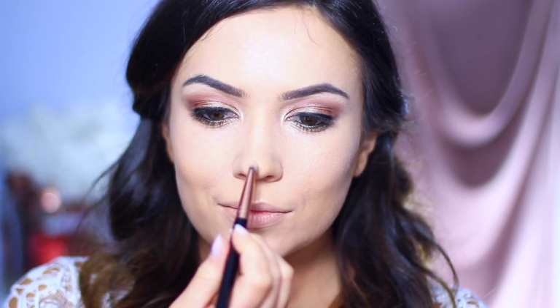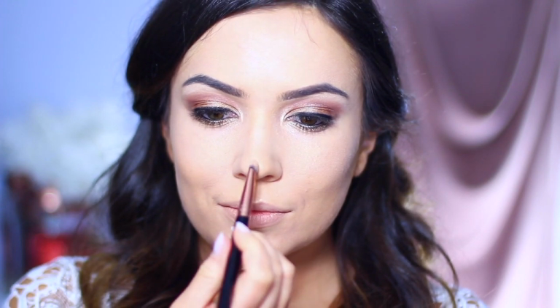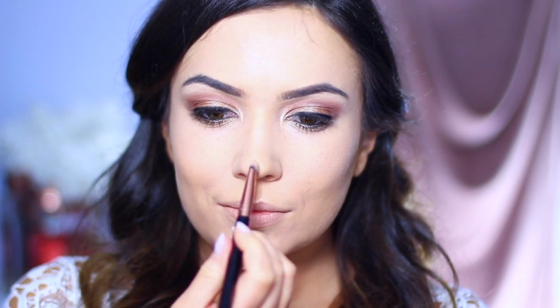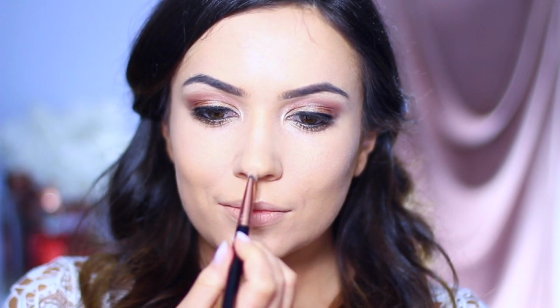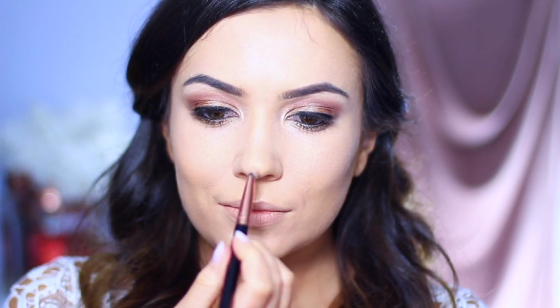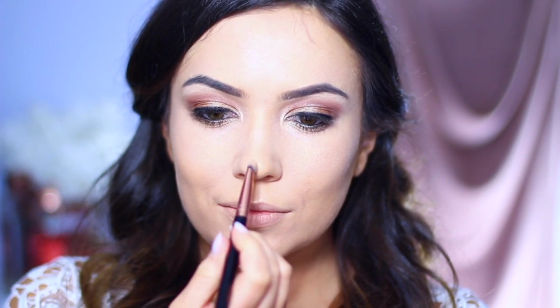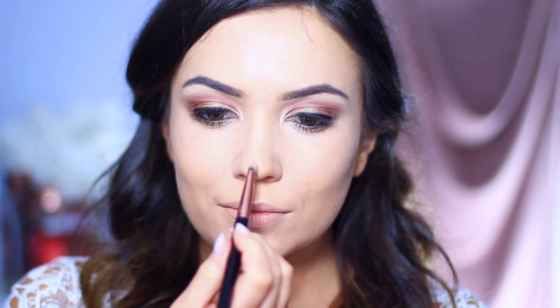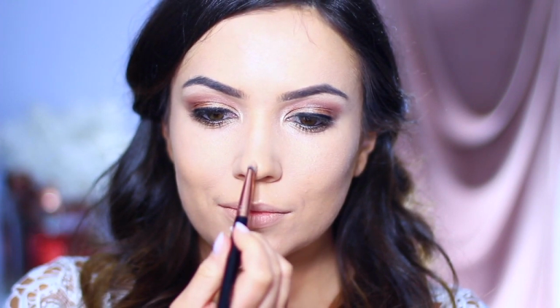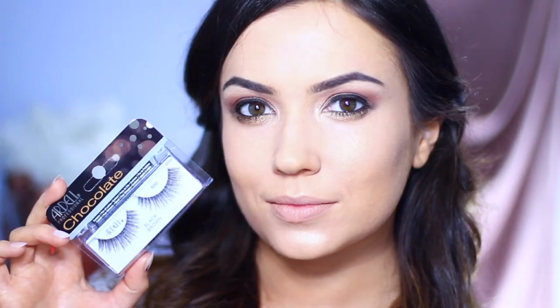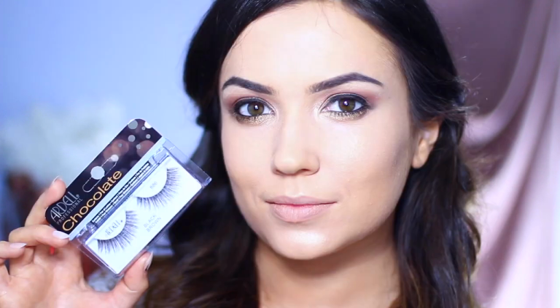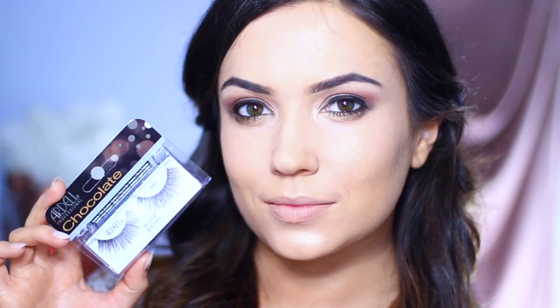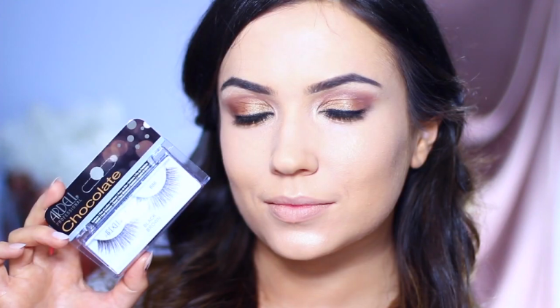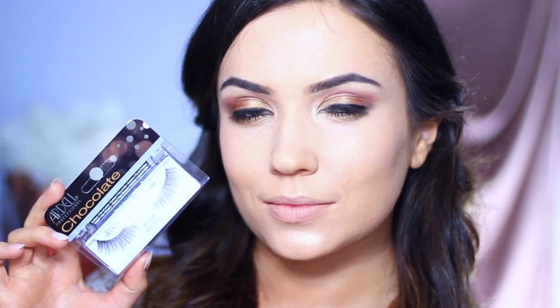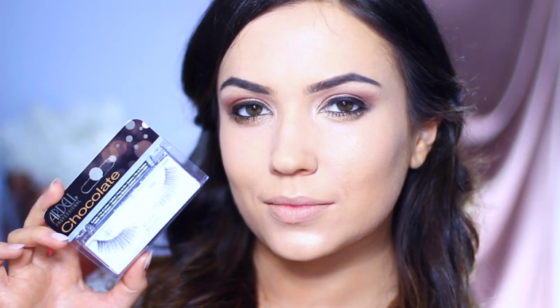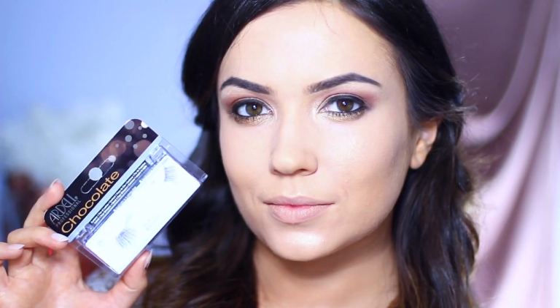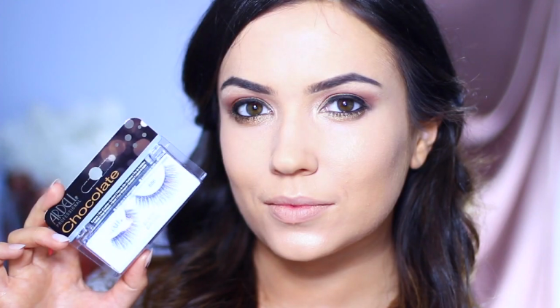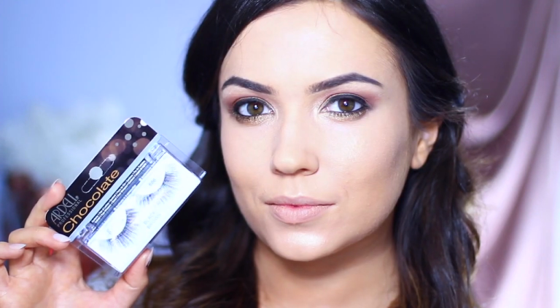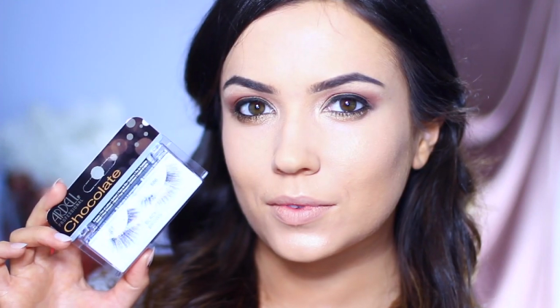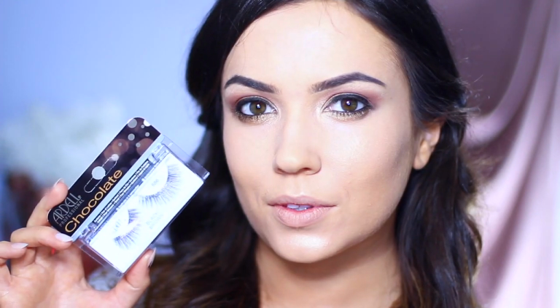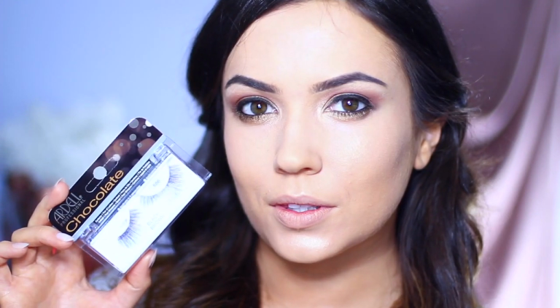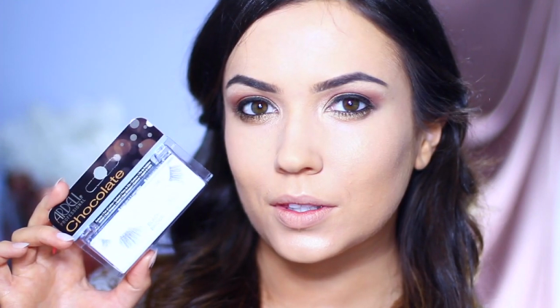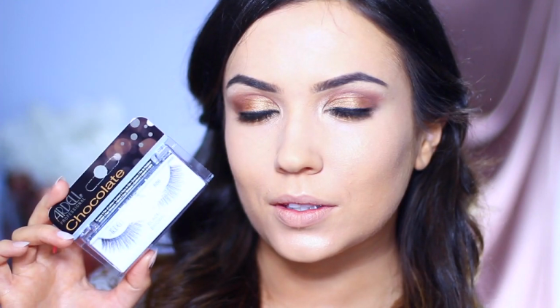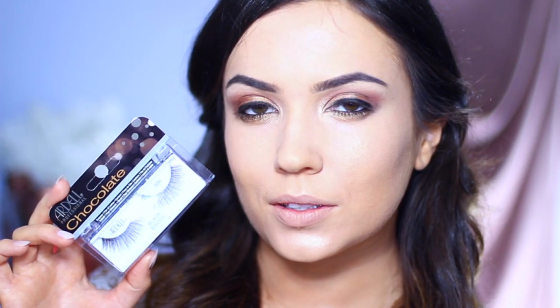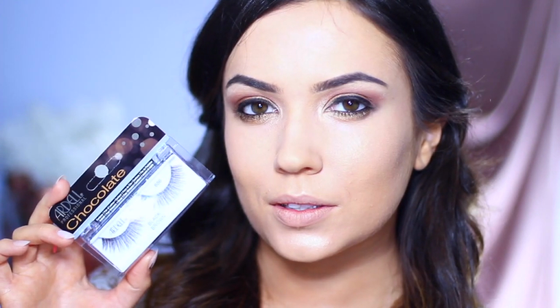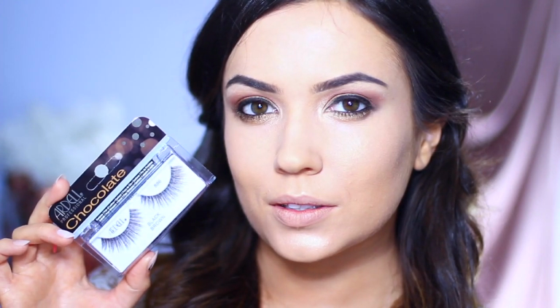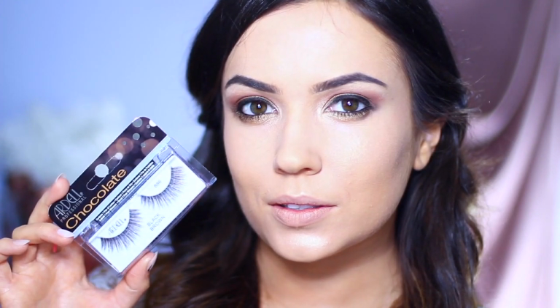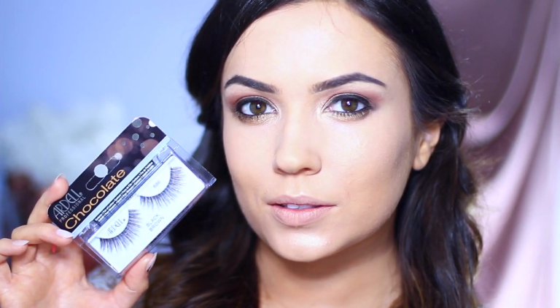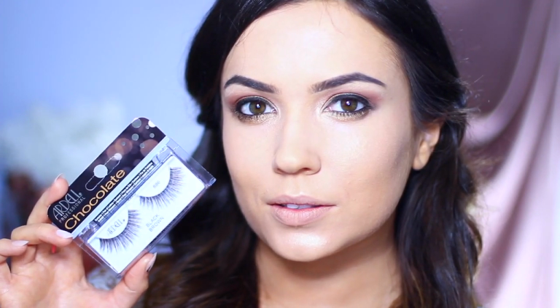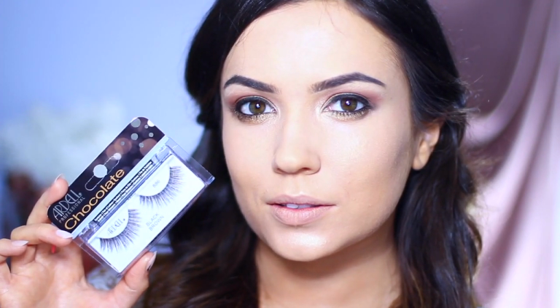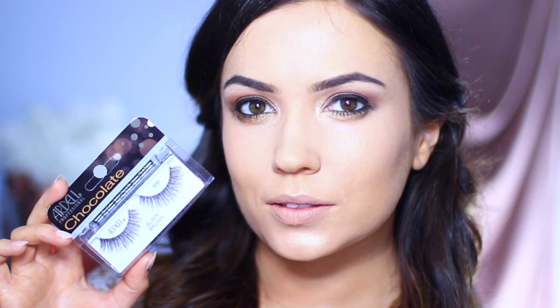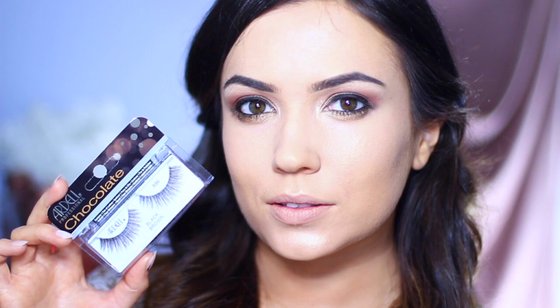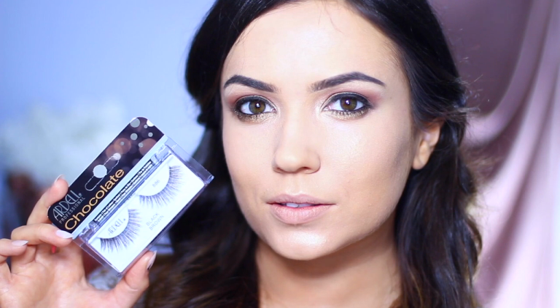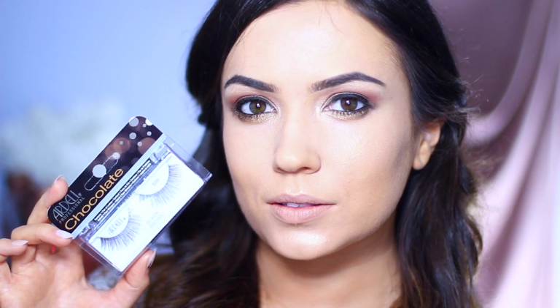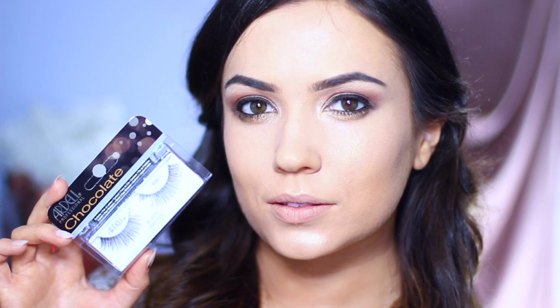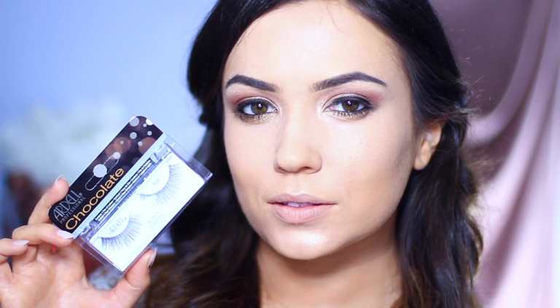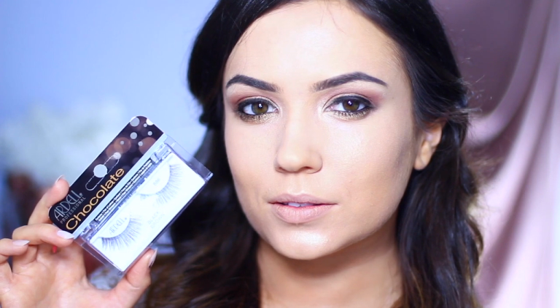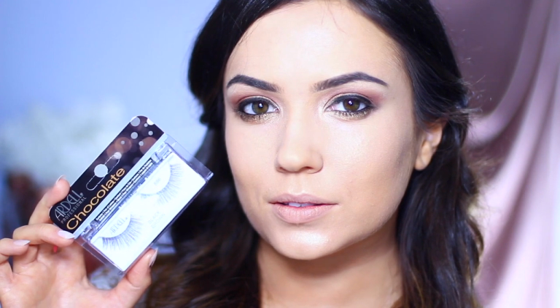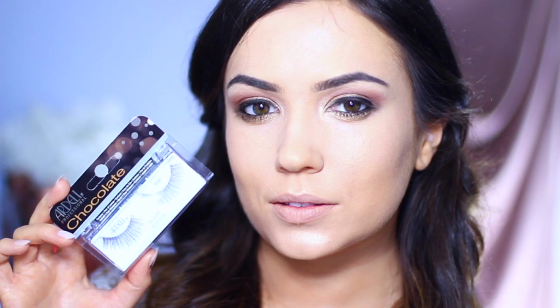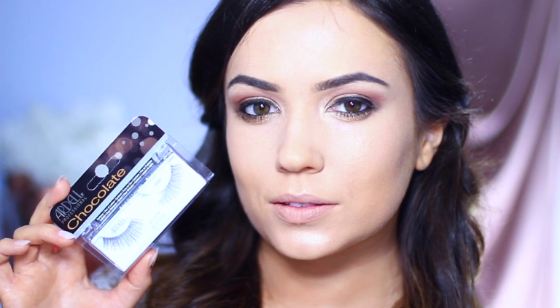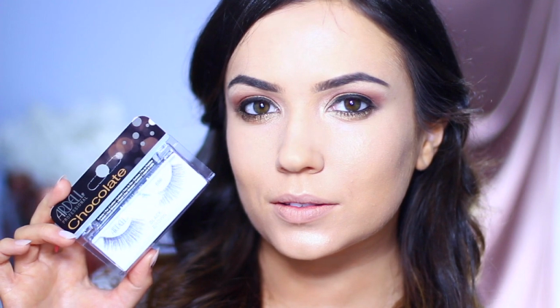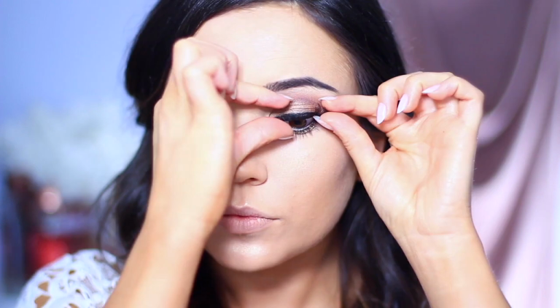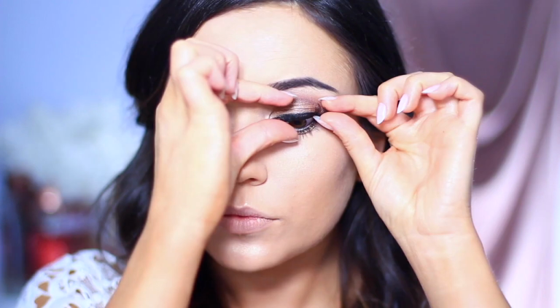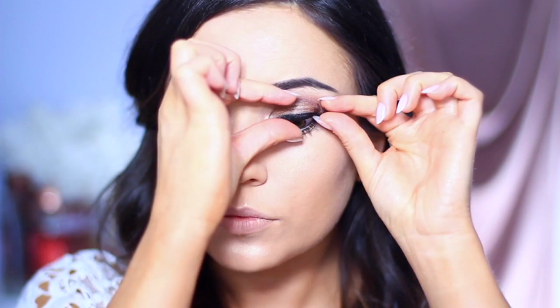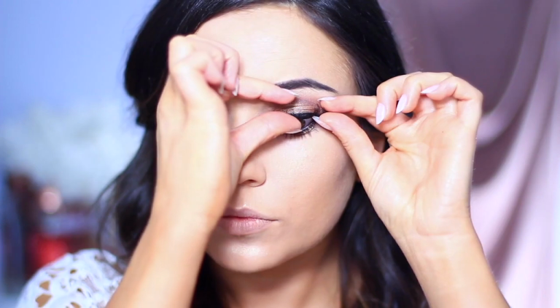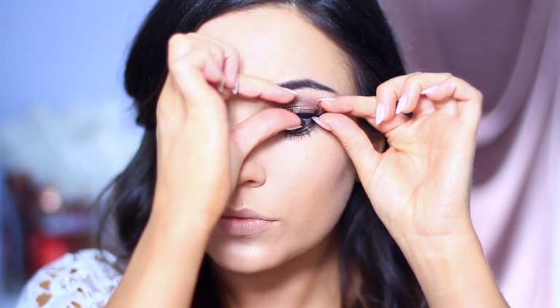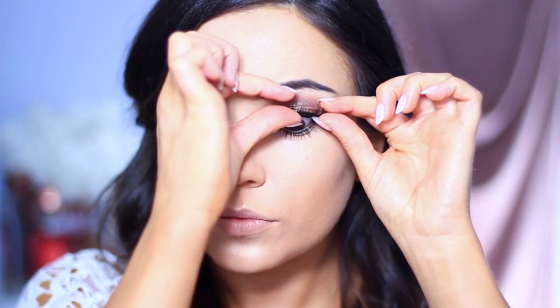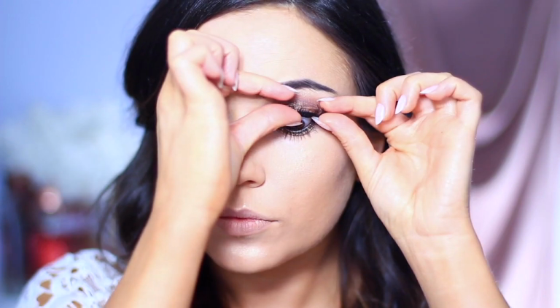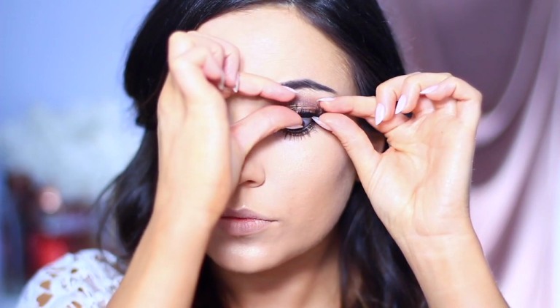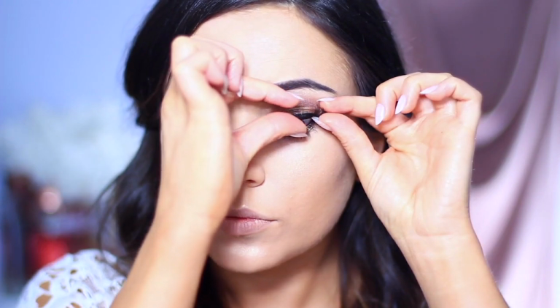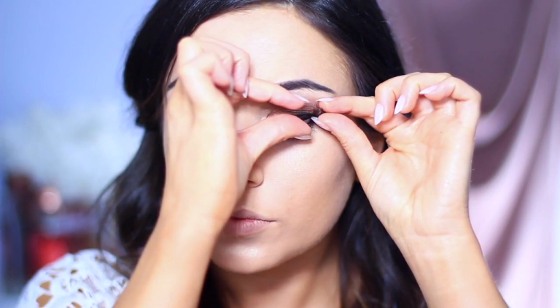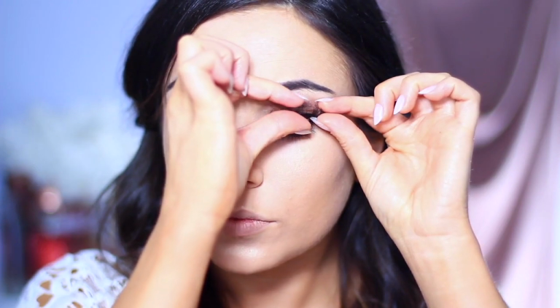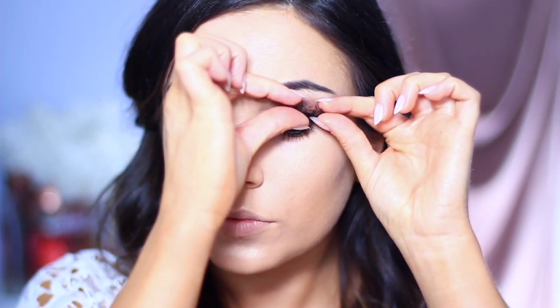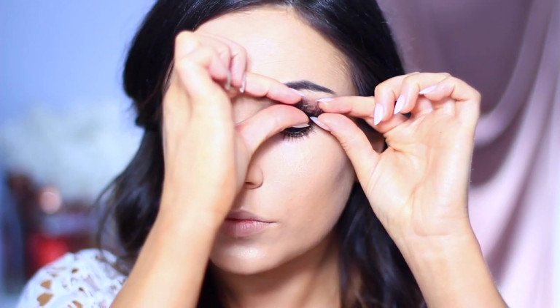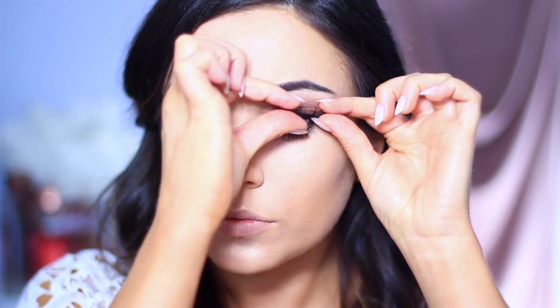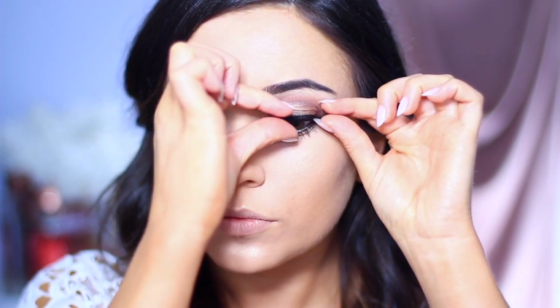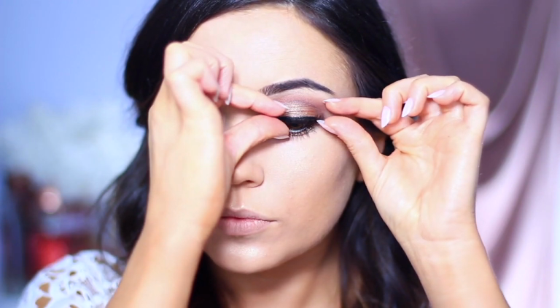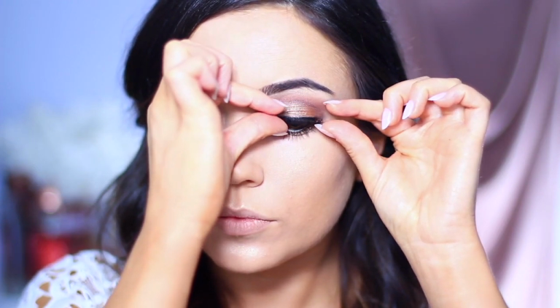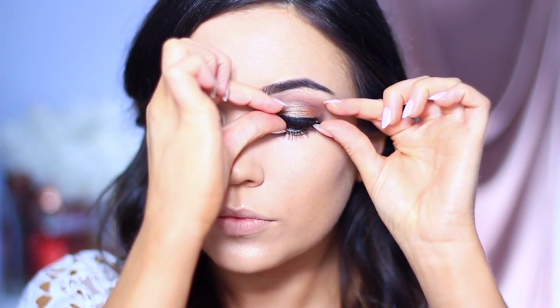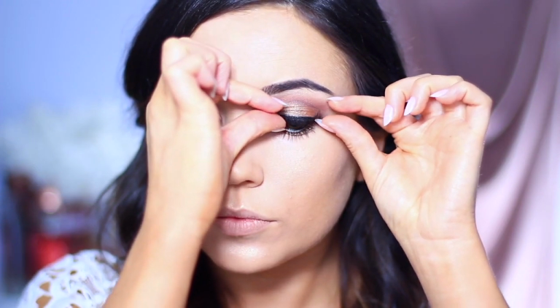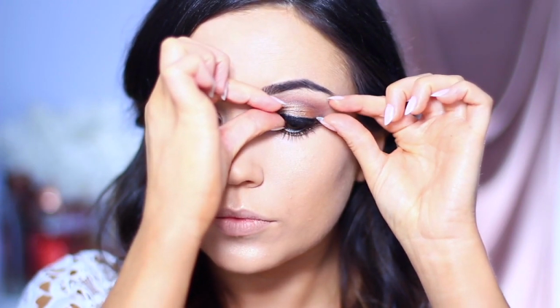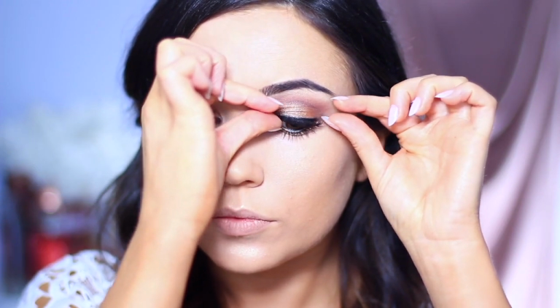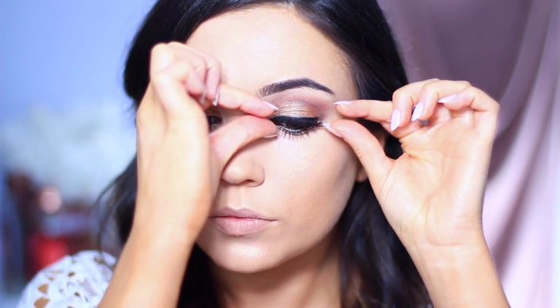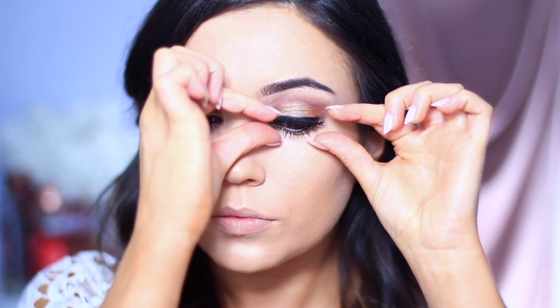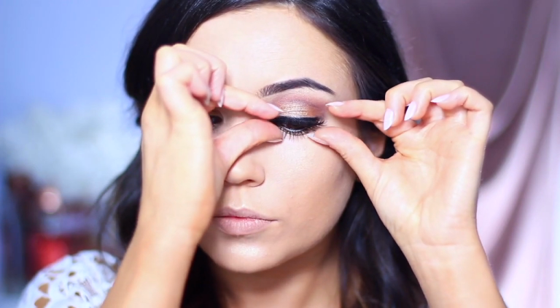Back to the eyes — applying lashes next and lots of mascara. Ironically not using Demi Wispies.